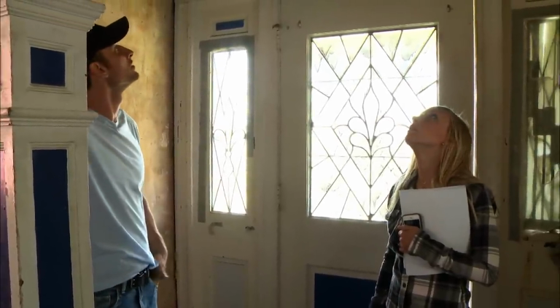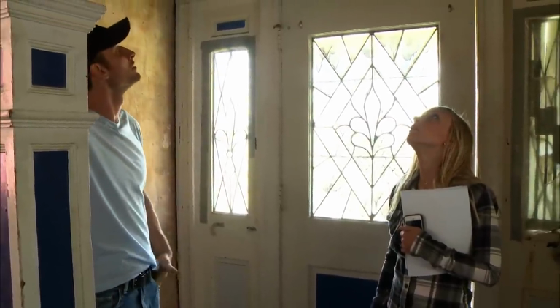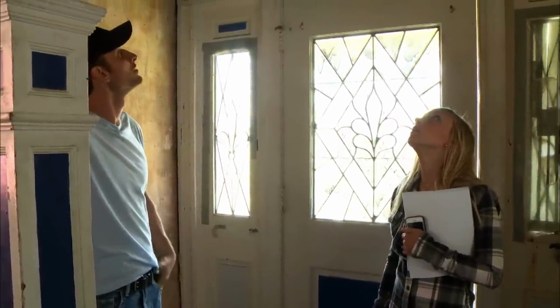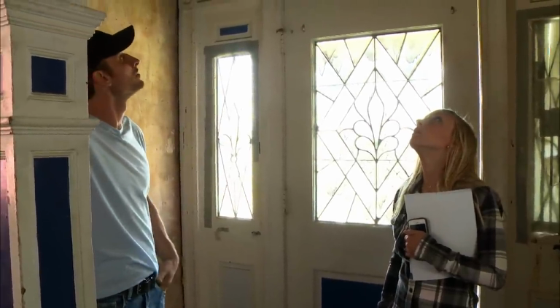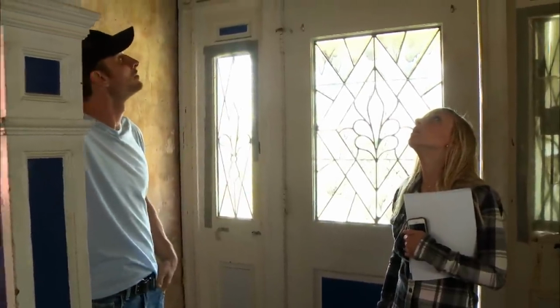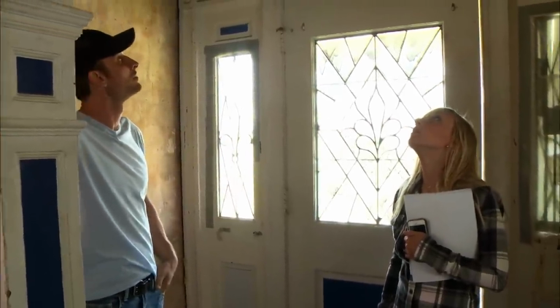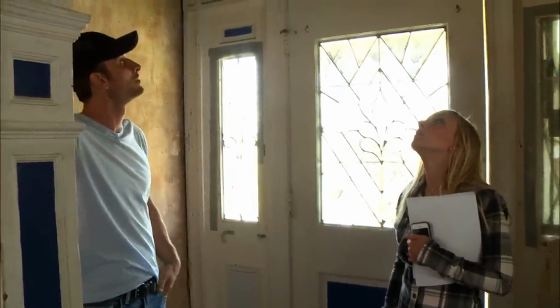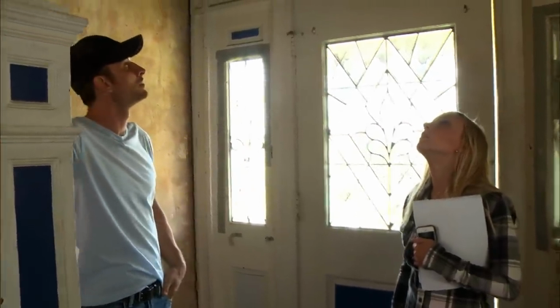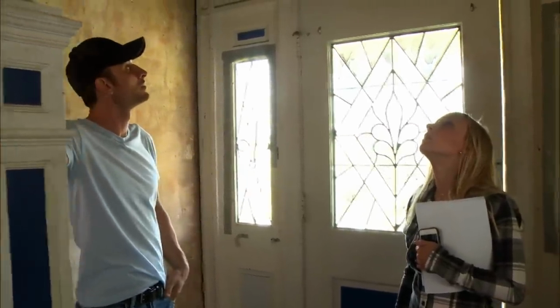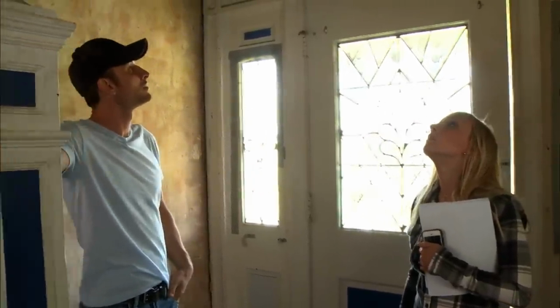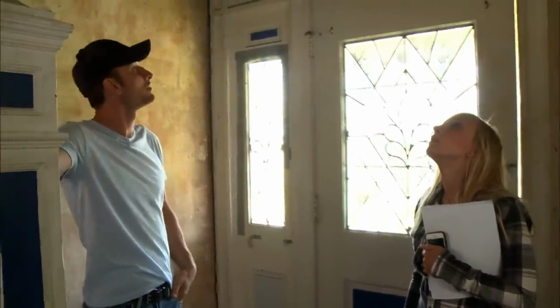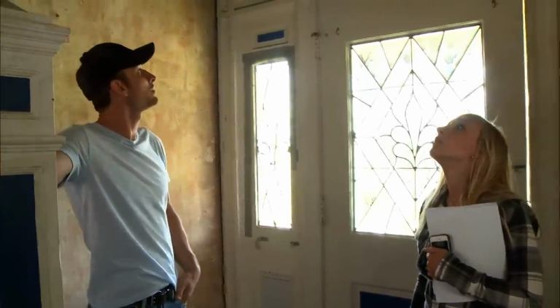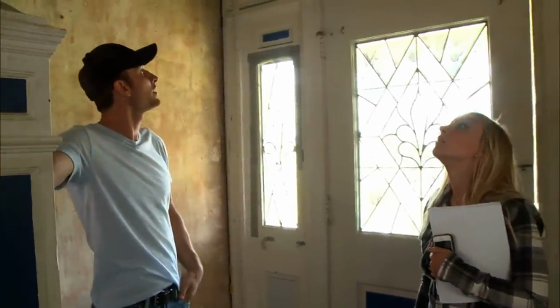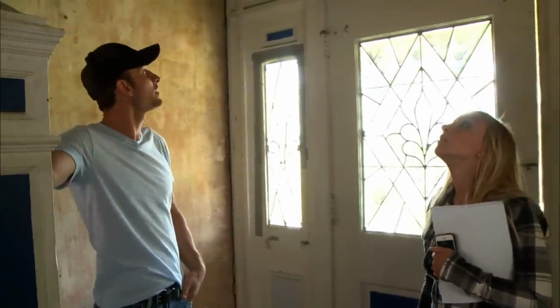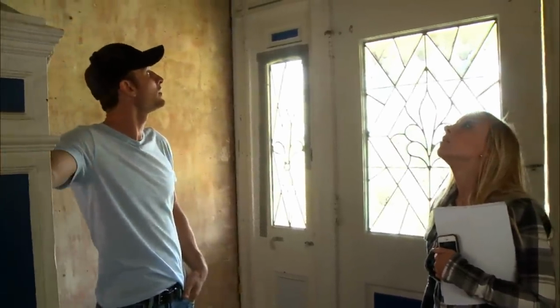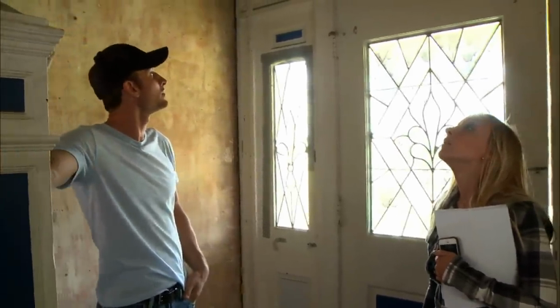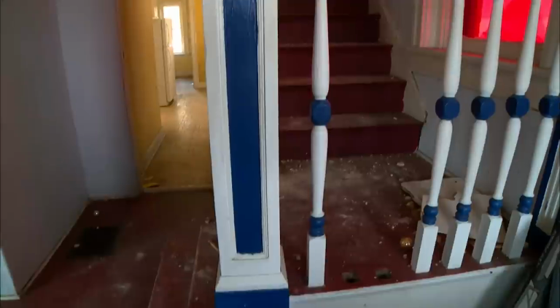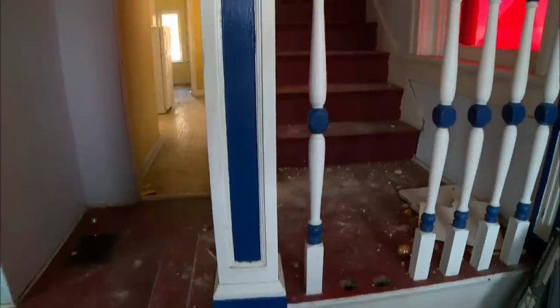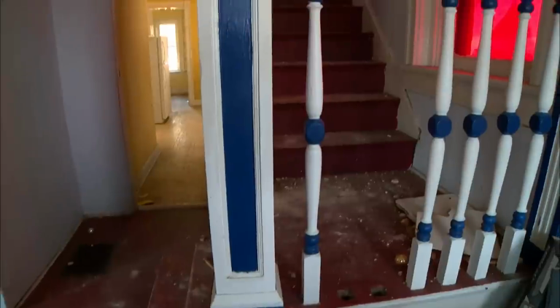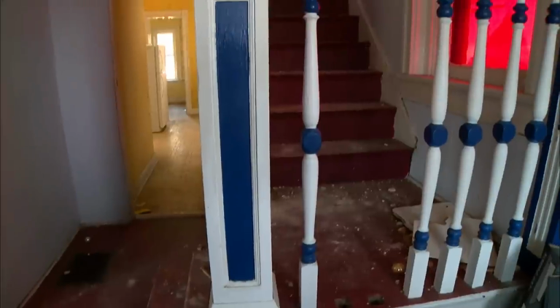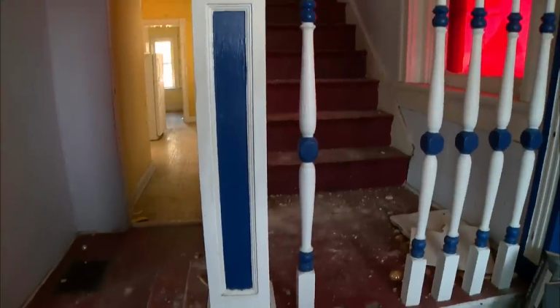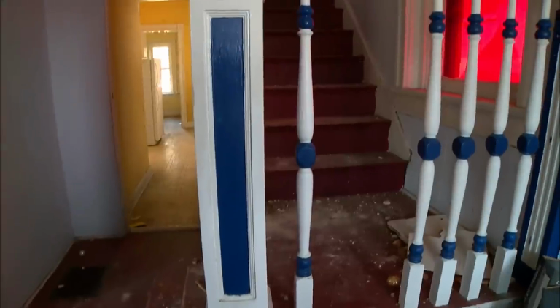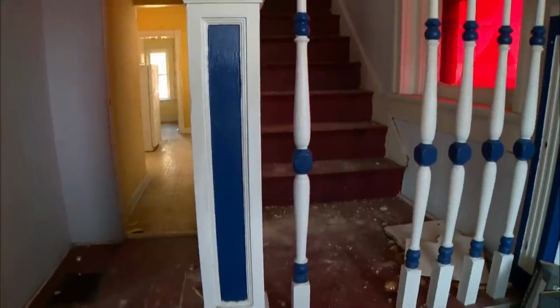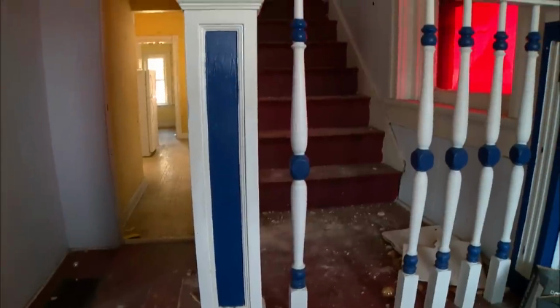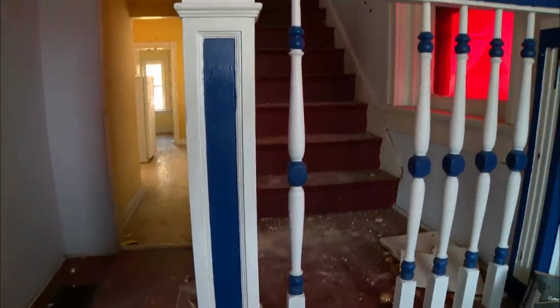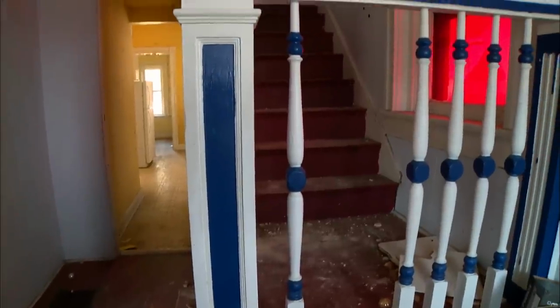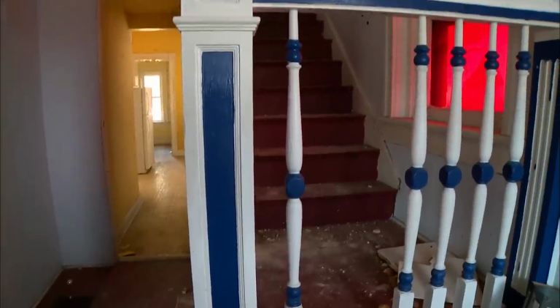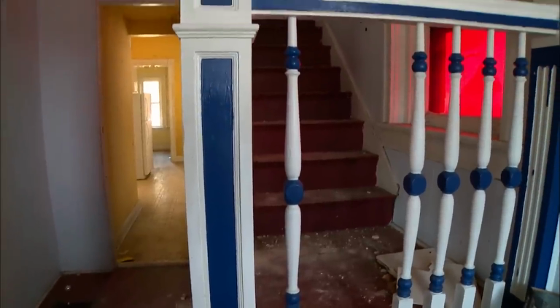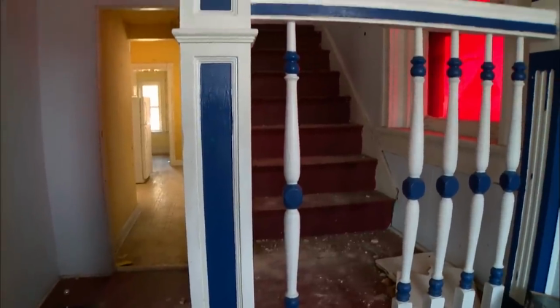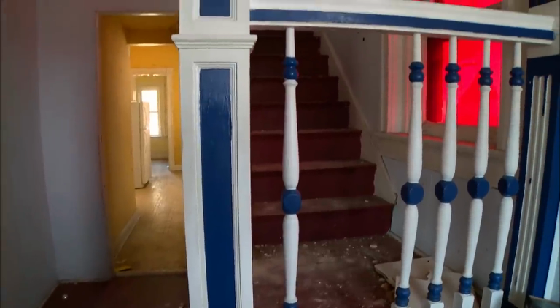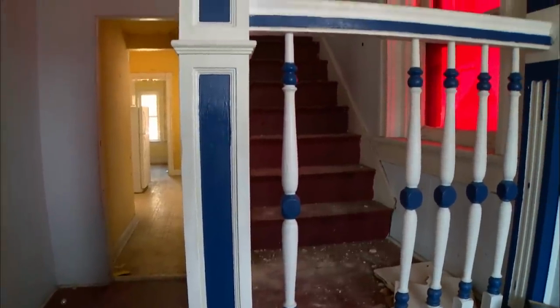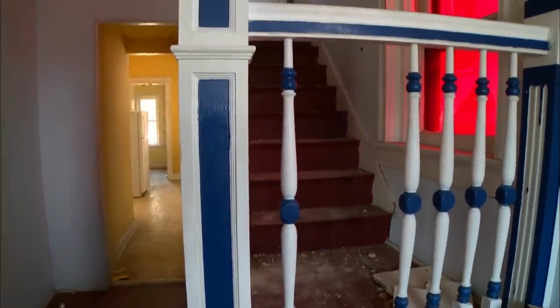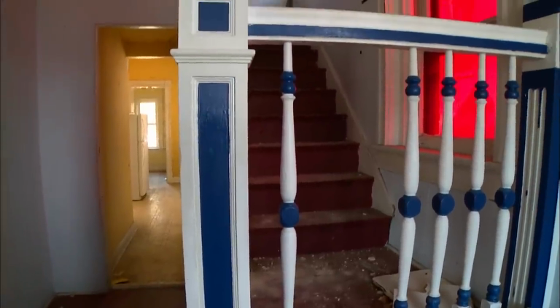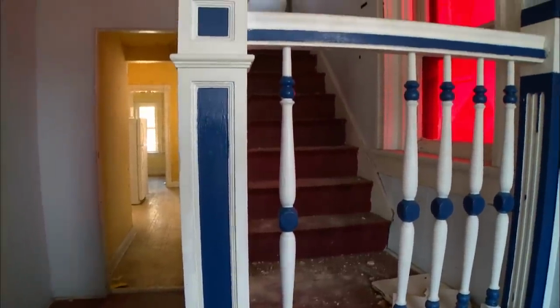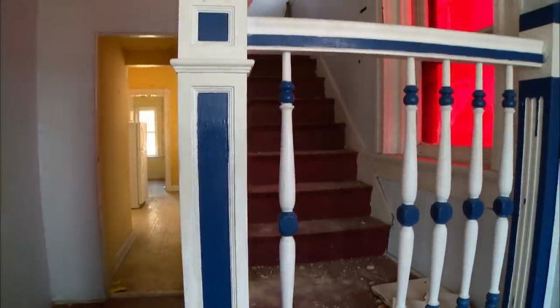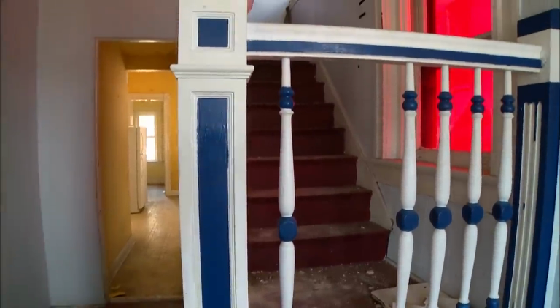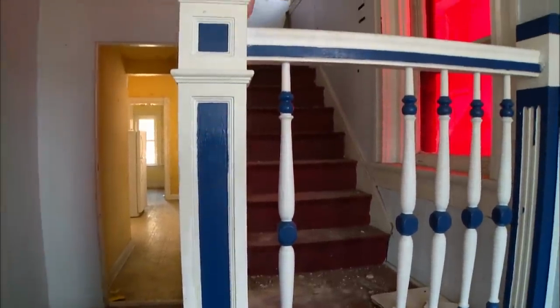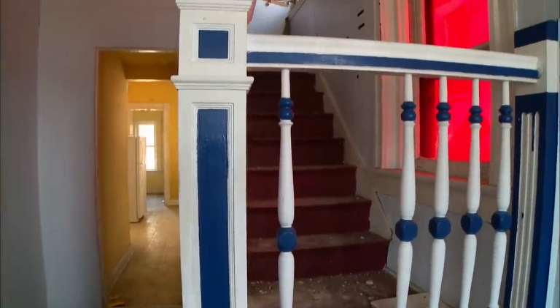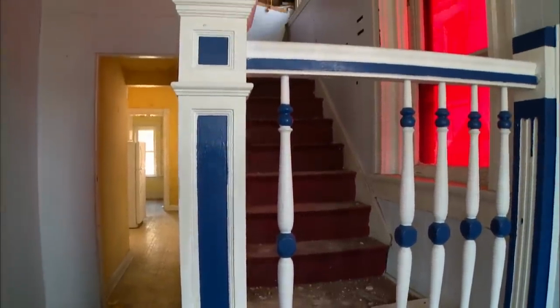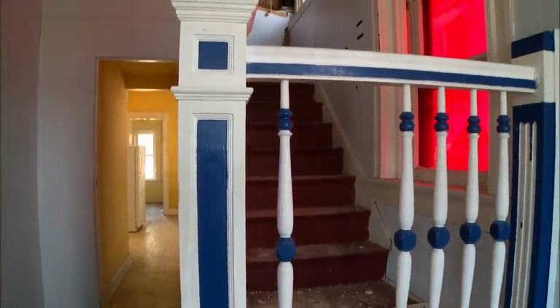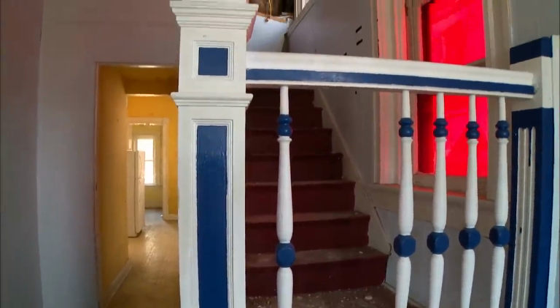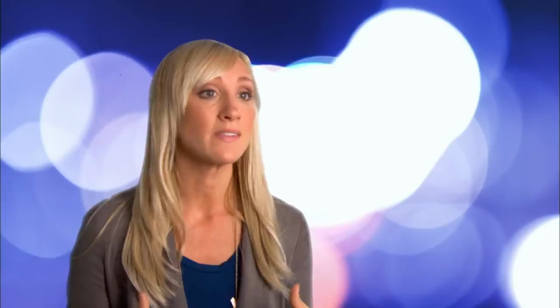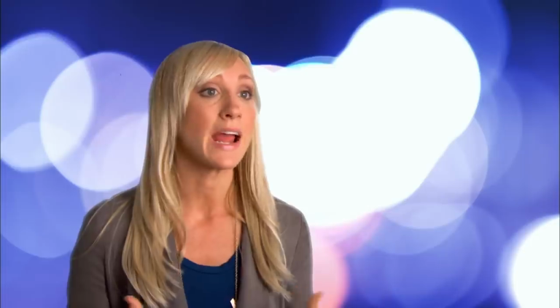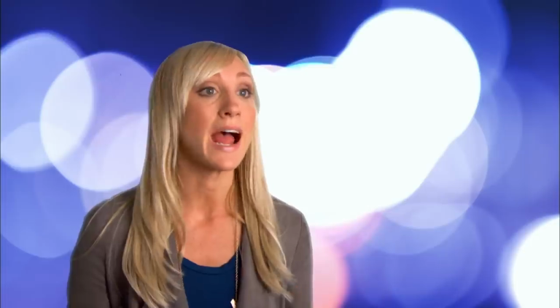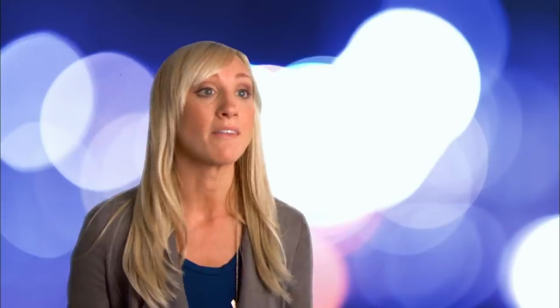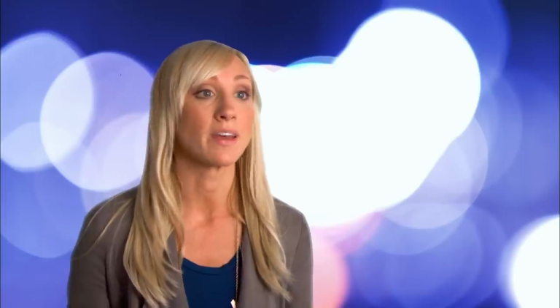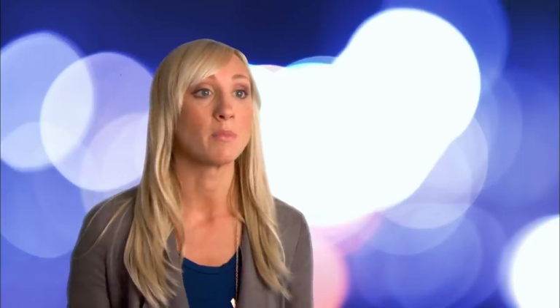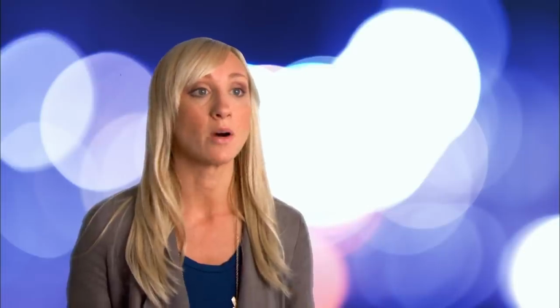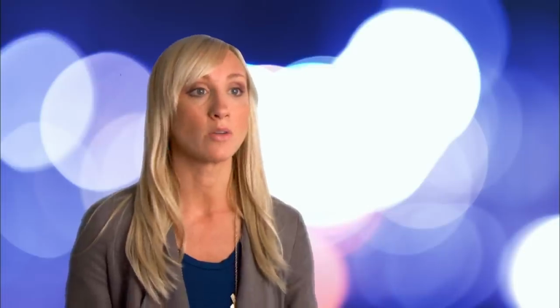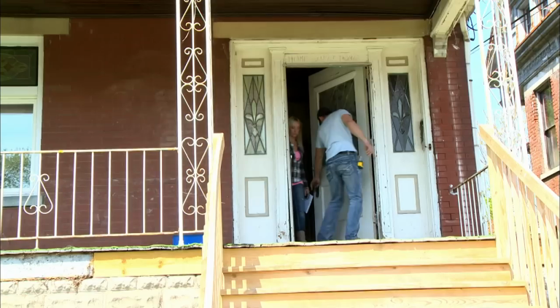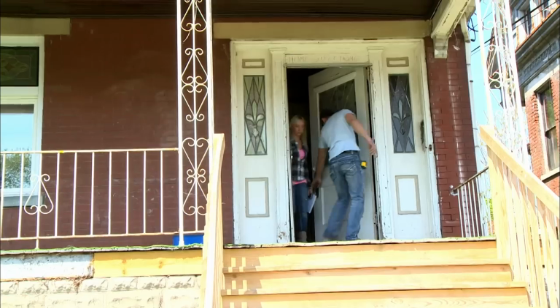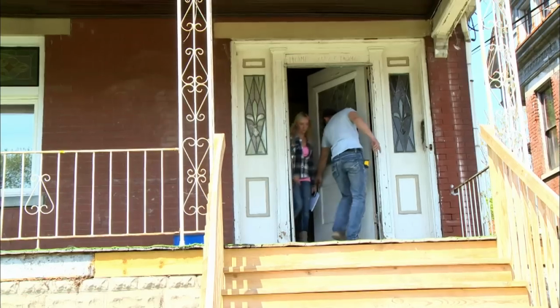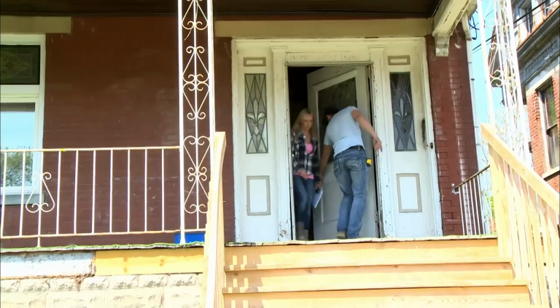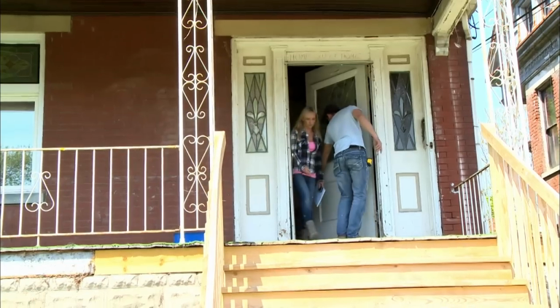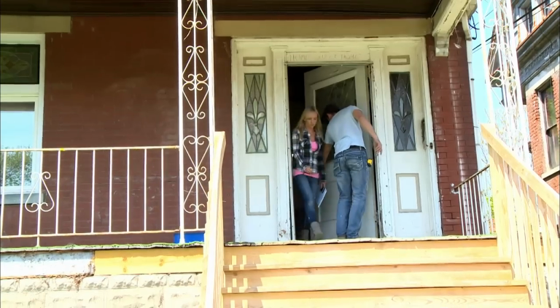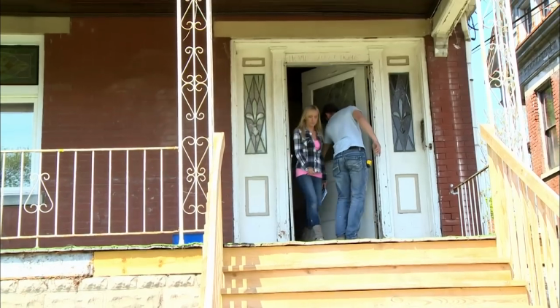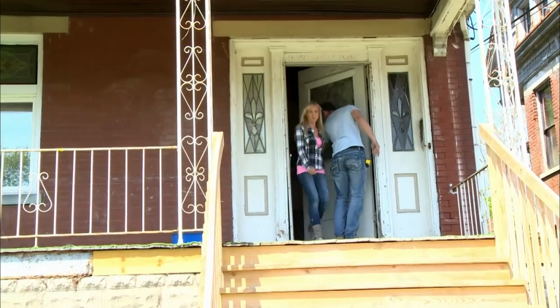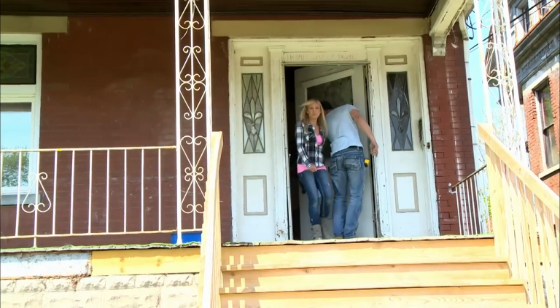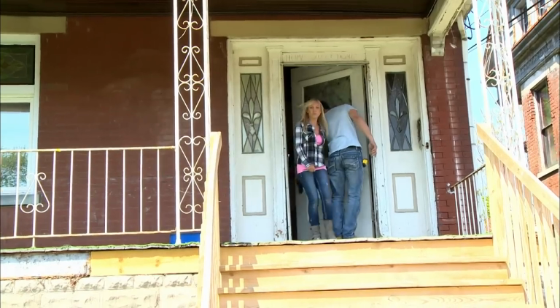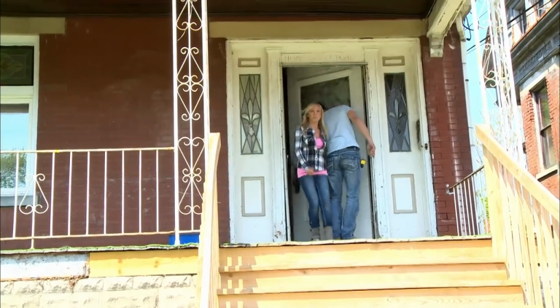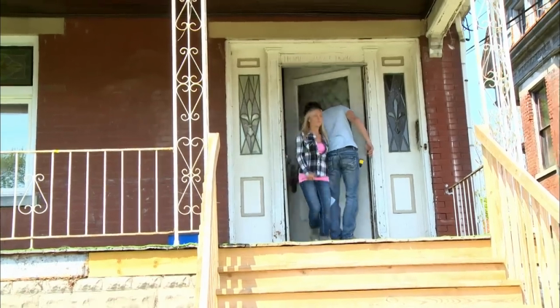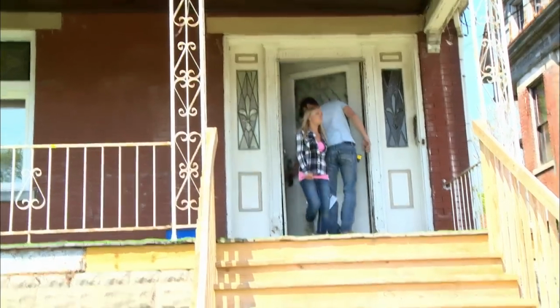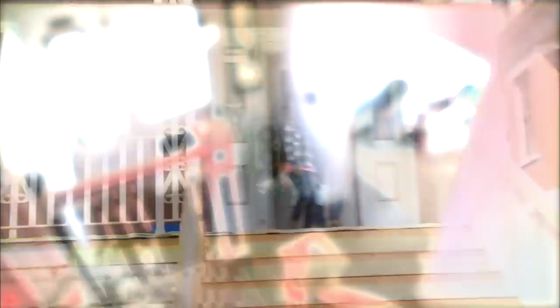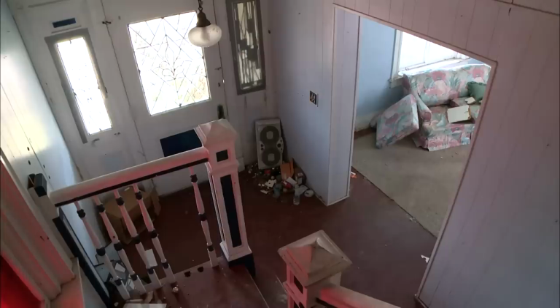This house probably needs at least $25,000. We have $7,000 — that's not even half that amount. We're going to have to get creative about how we want to fix it up.